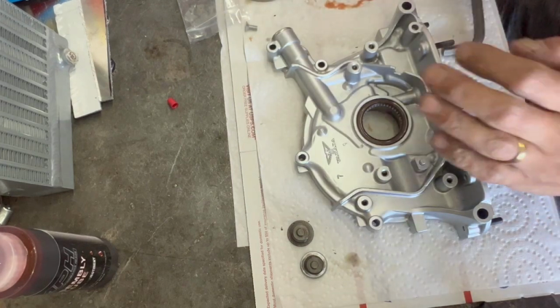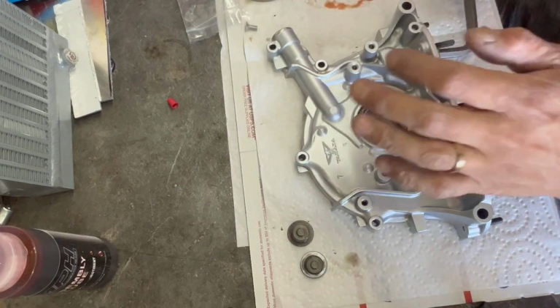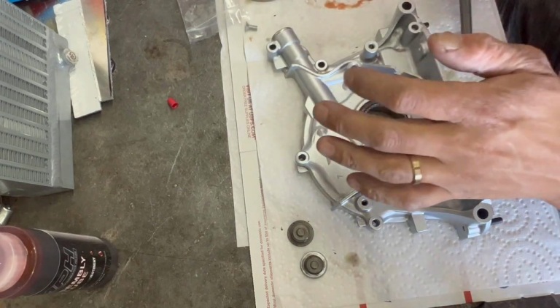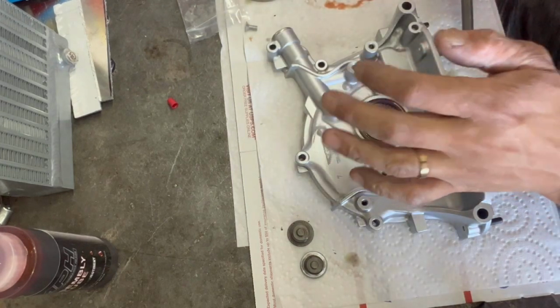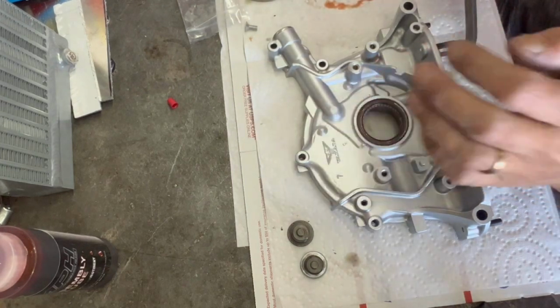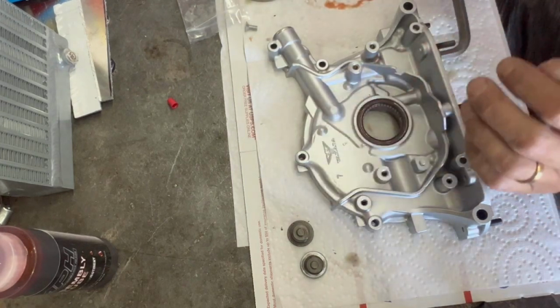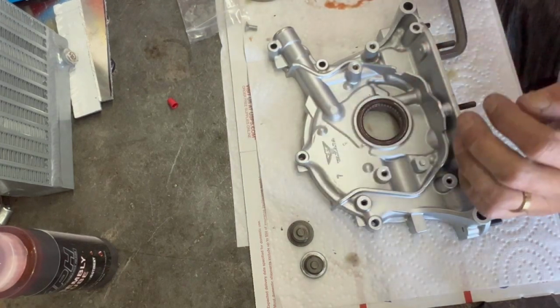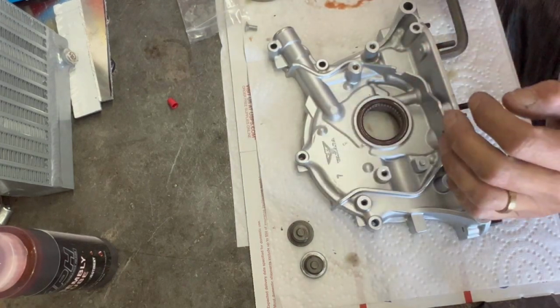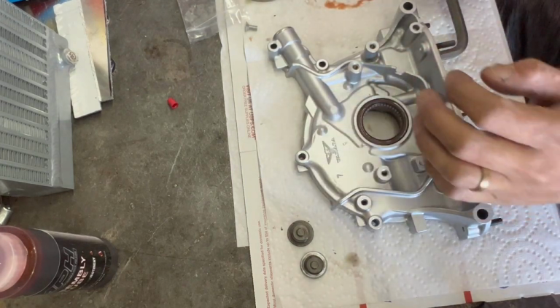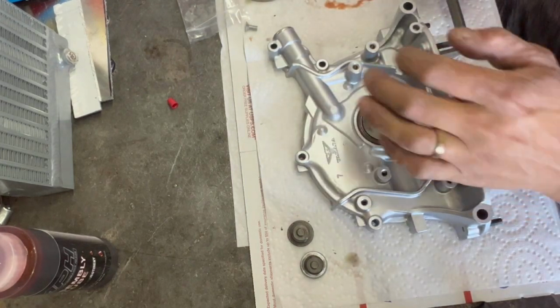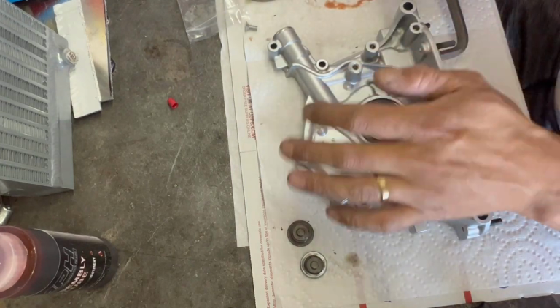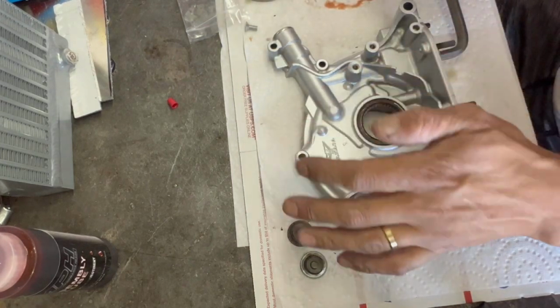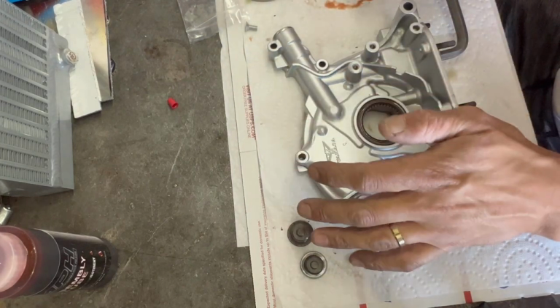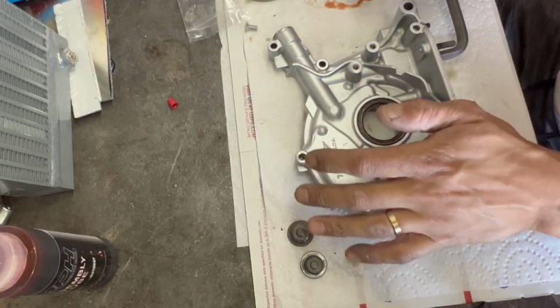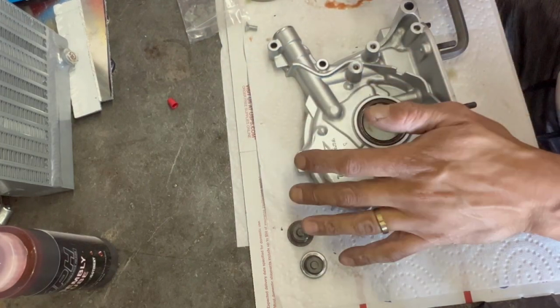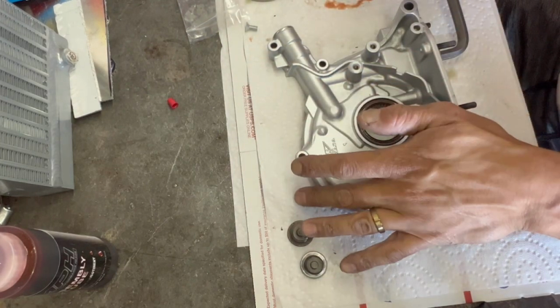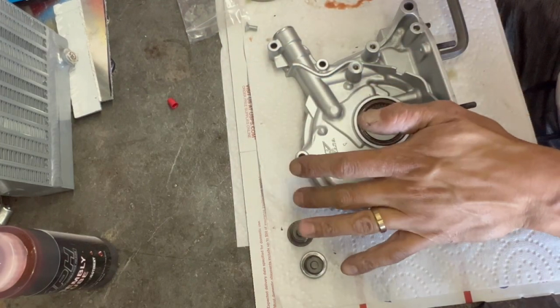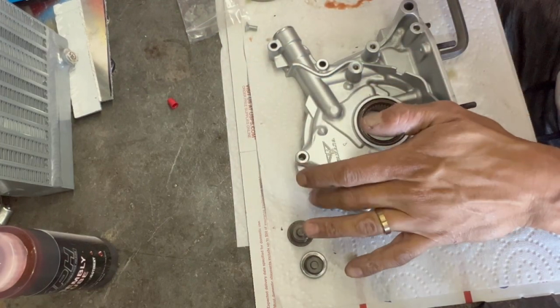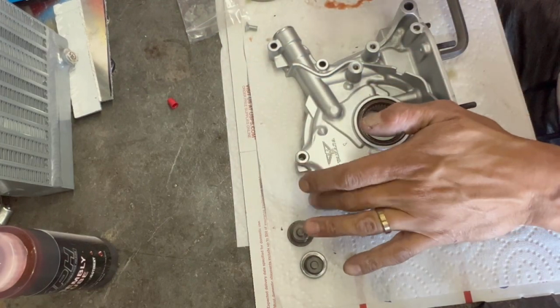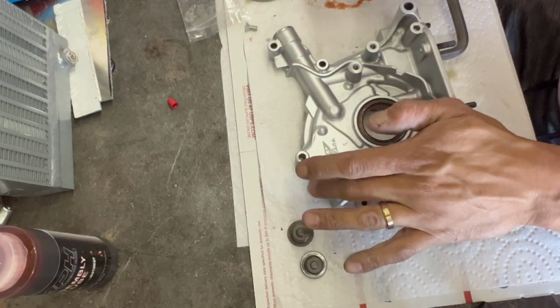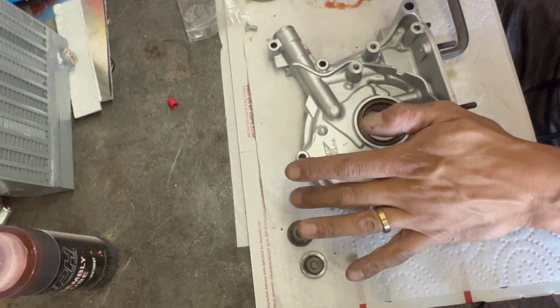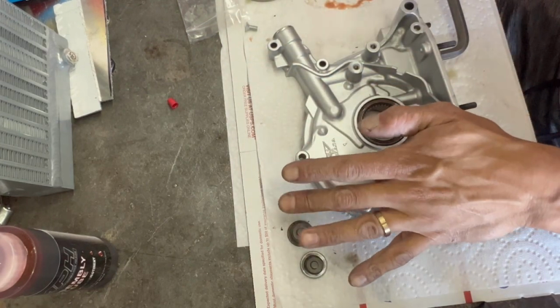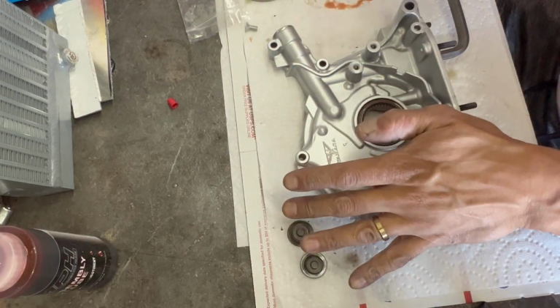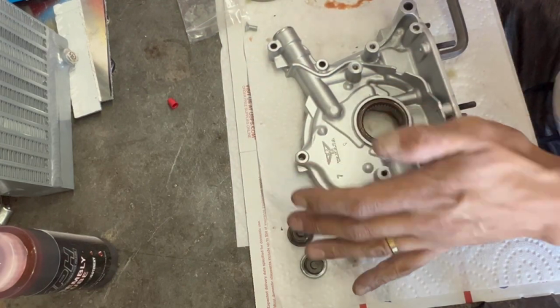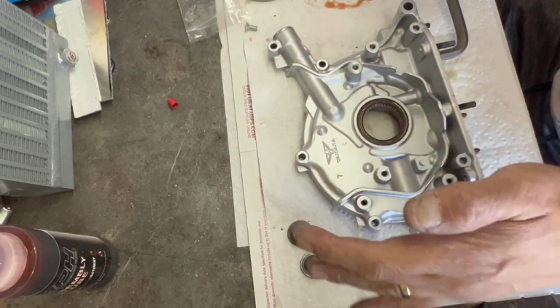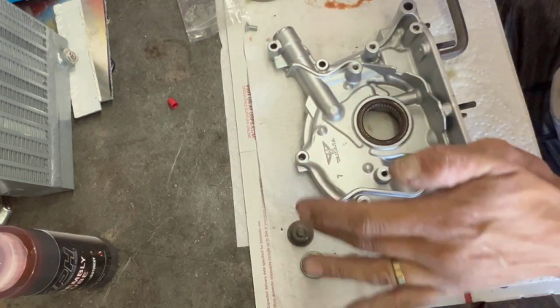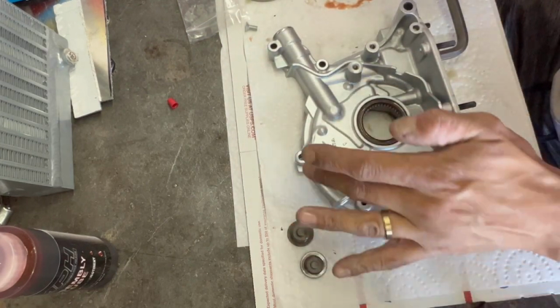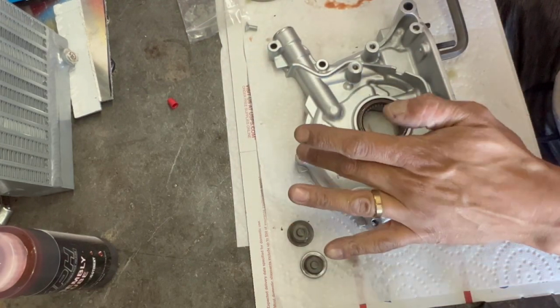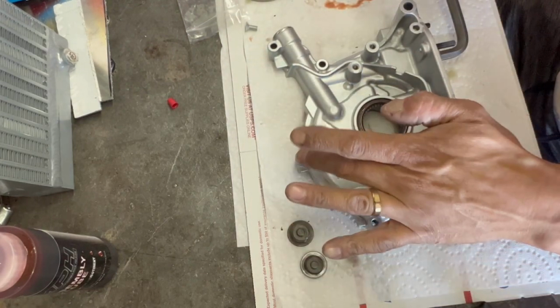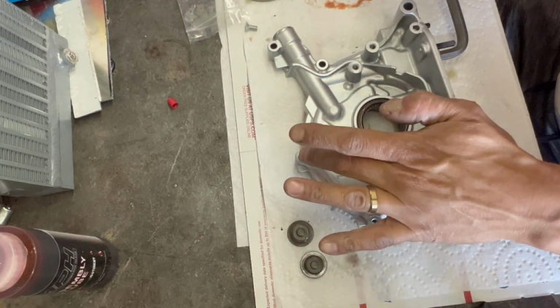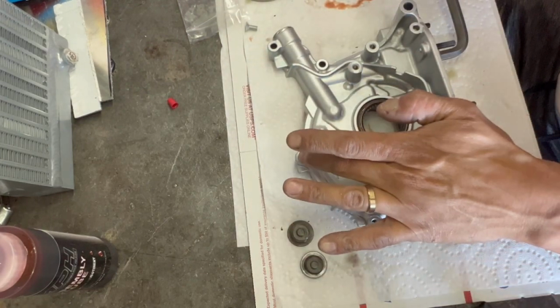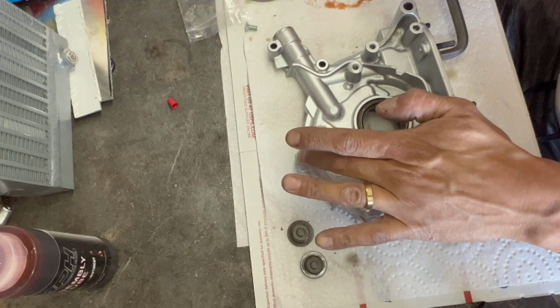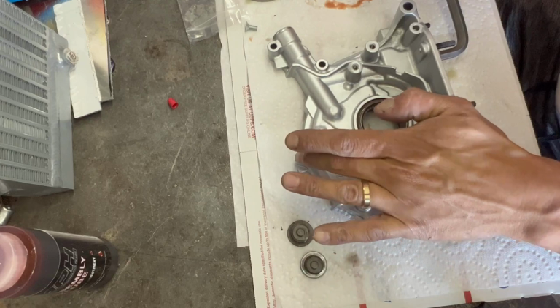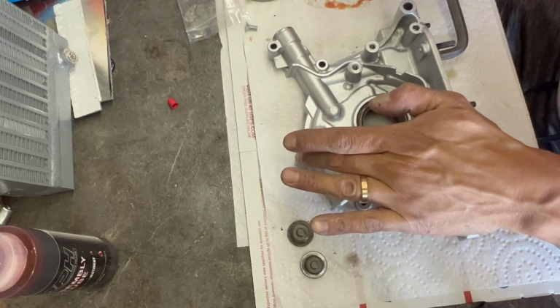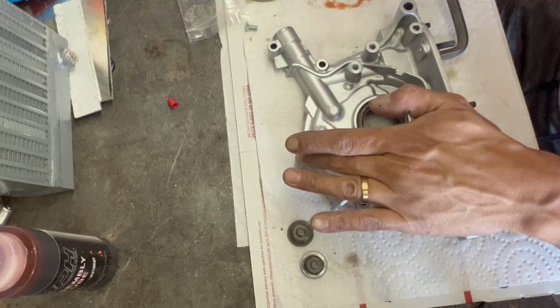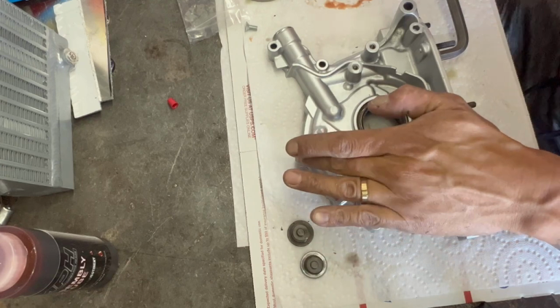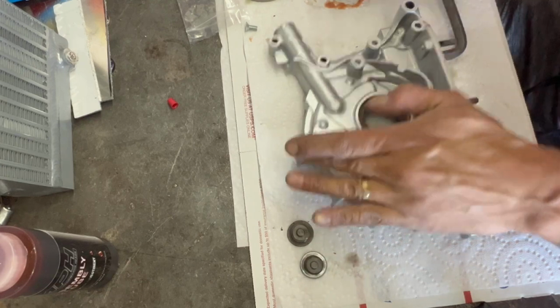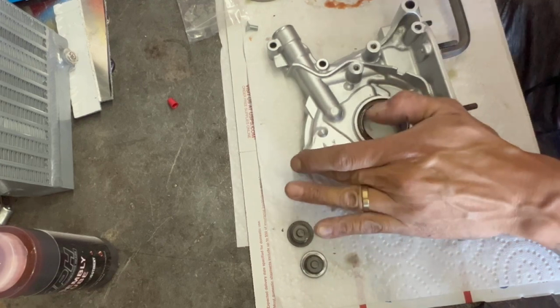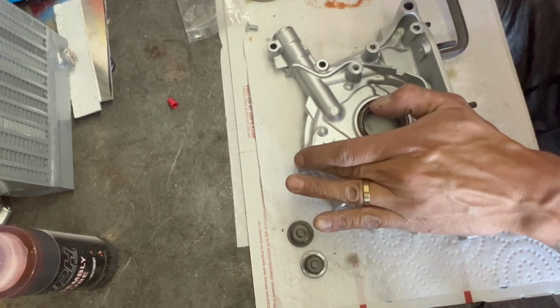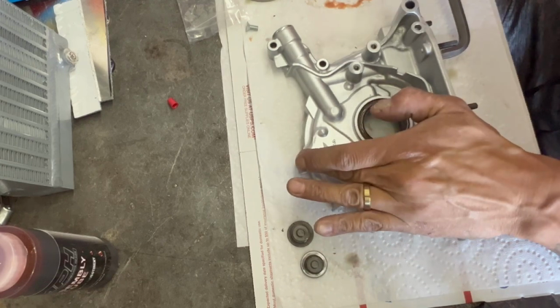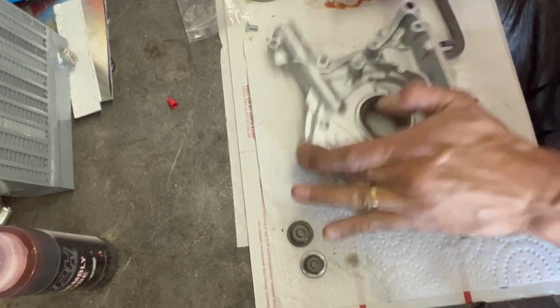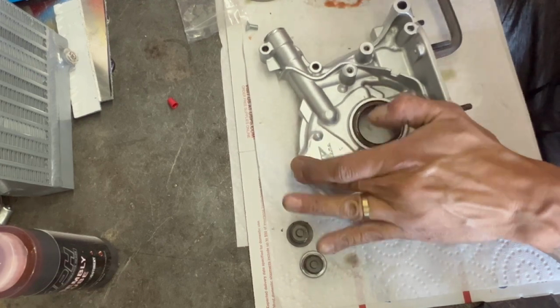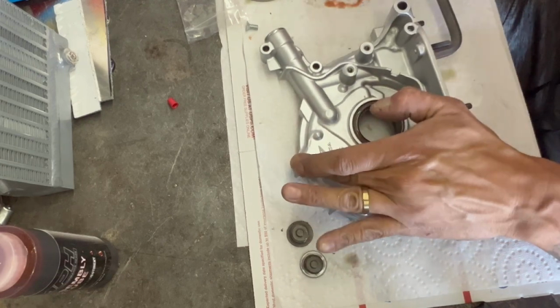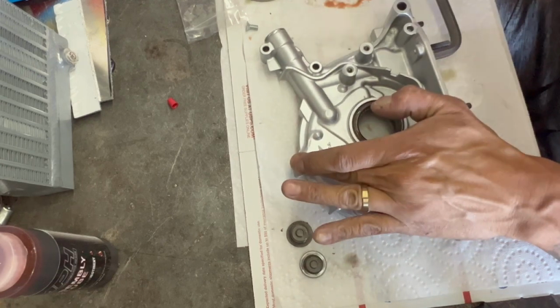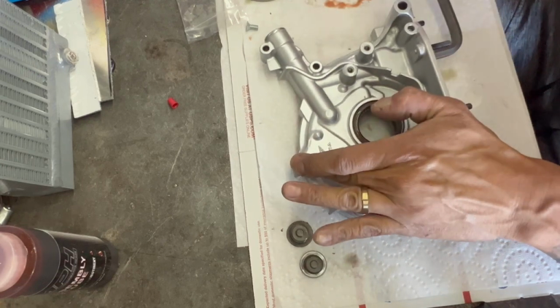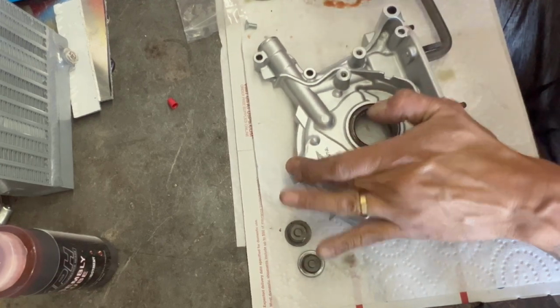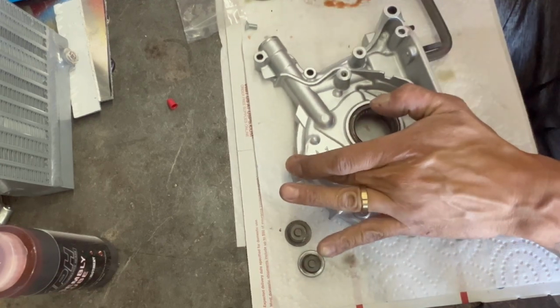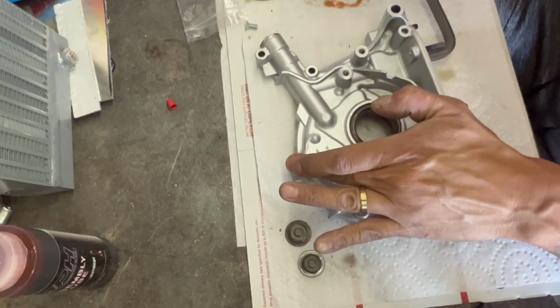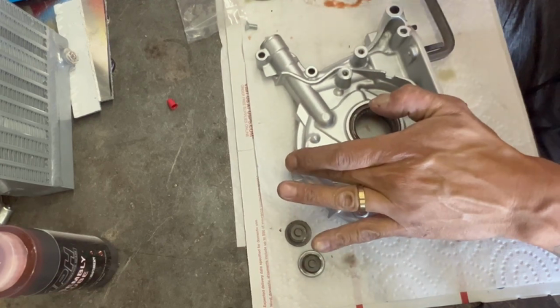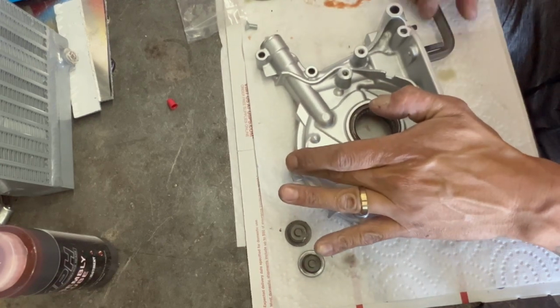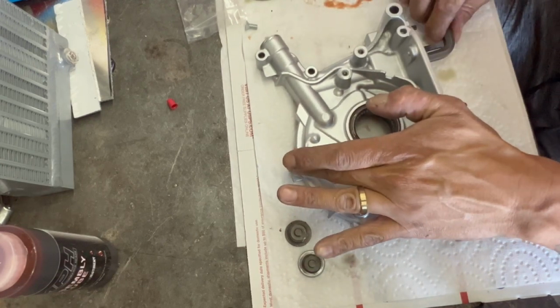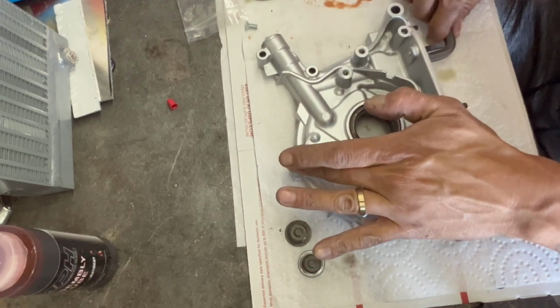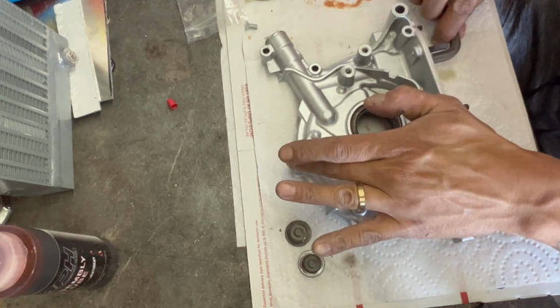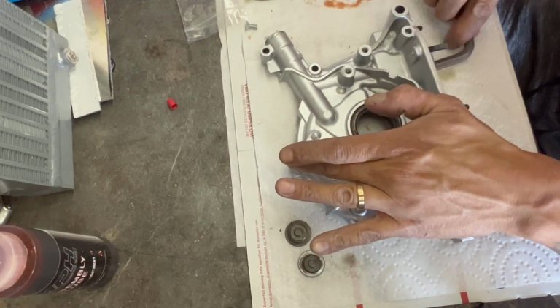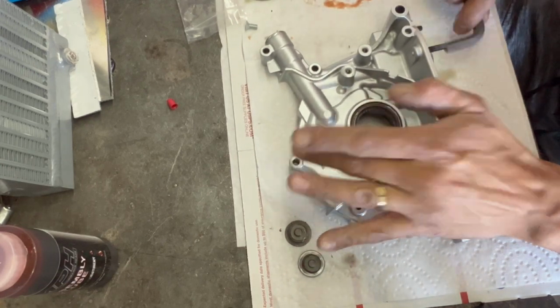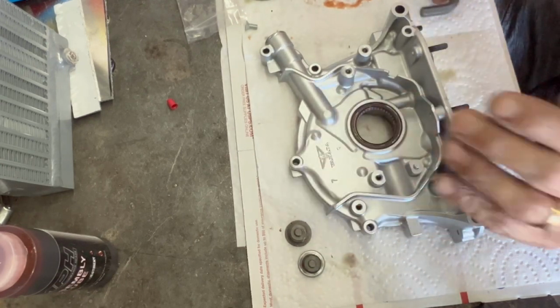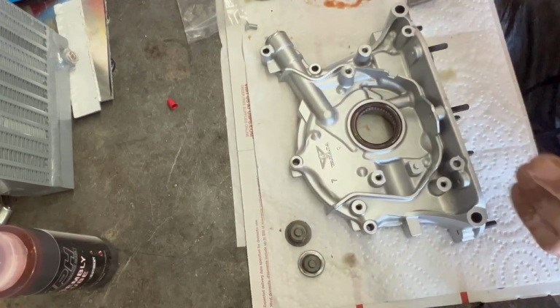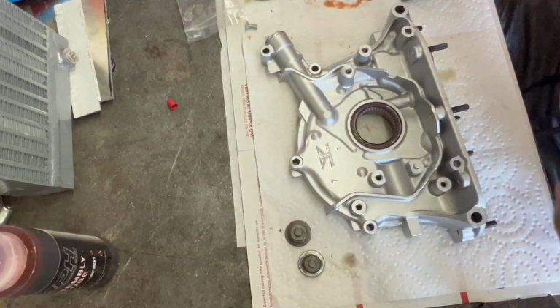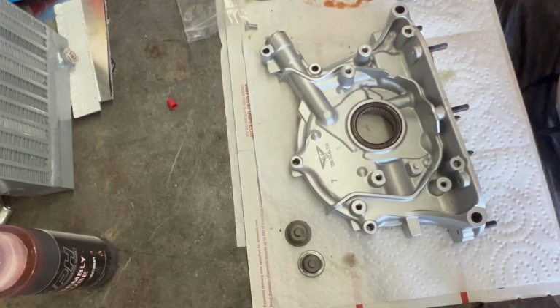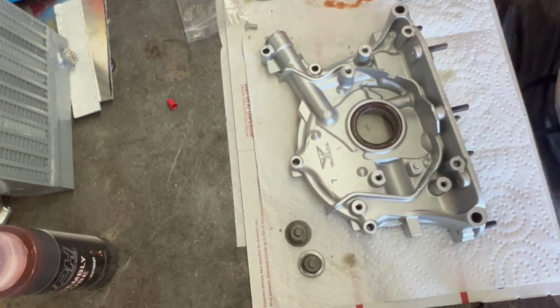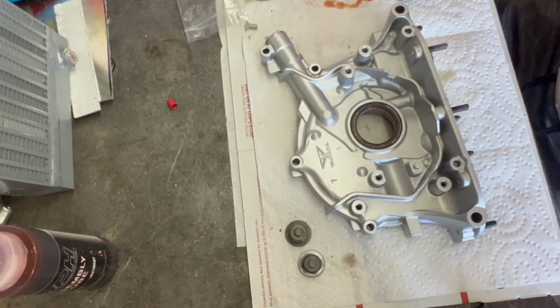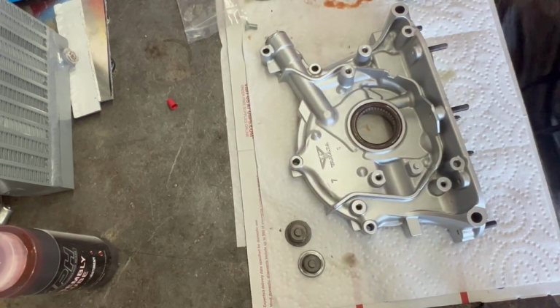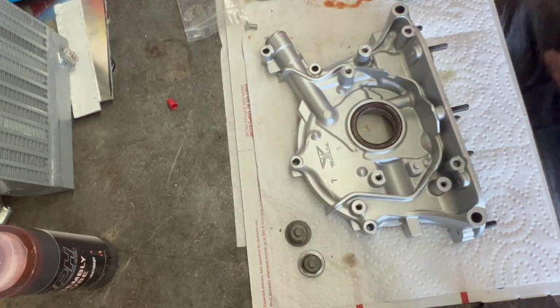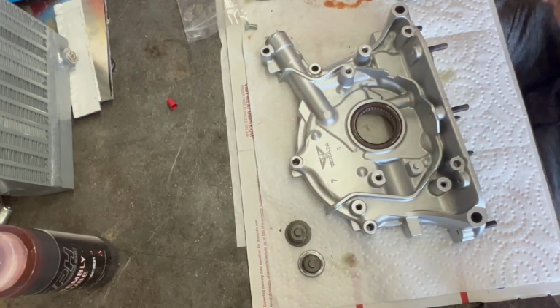I hit this with the hammer to come off — it was pretty tight. I think that should do it.